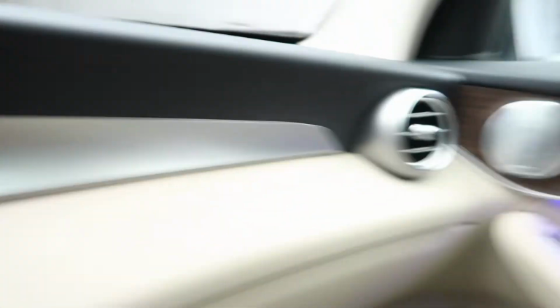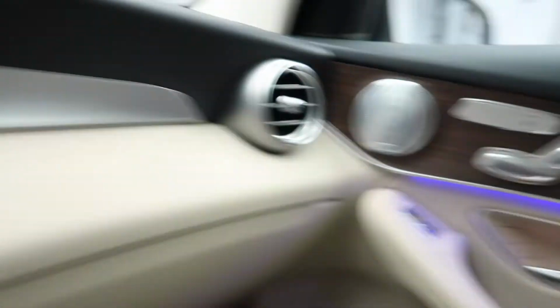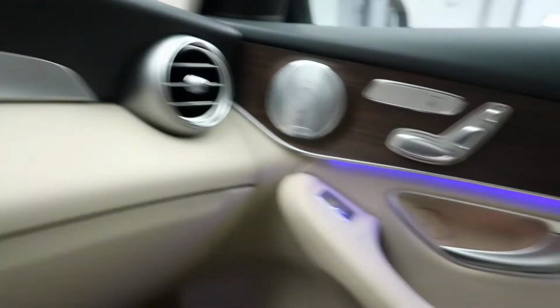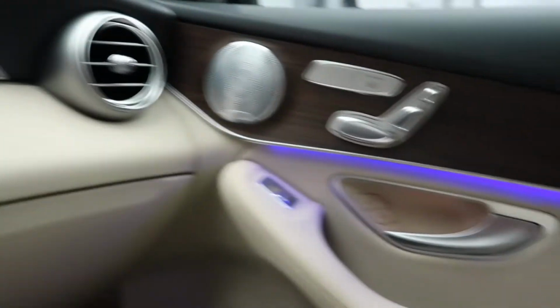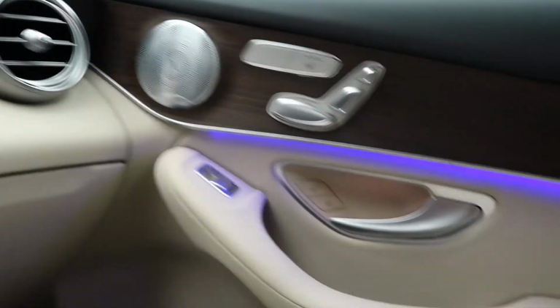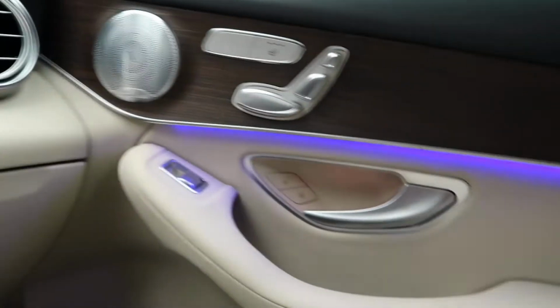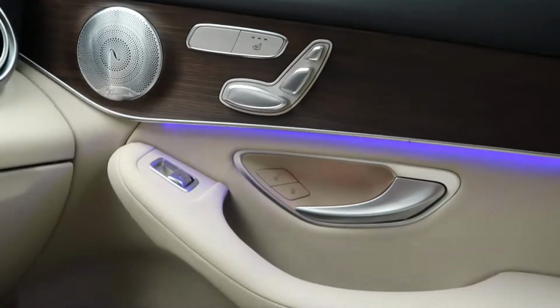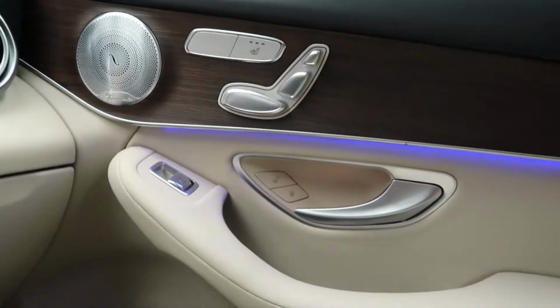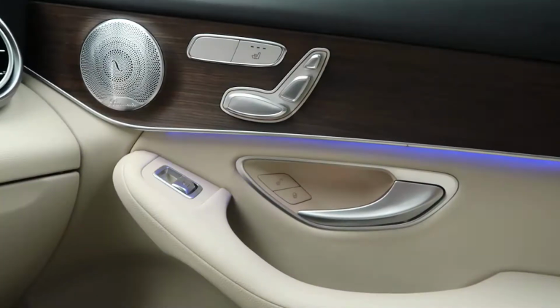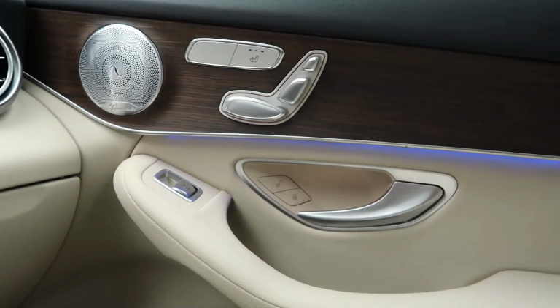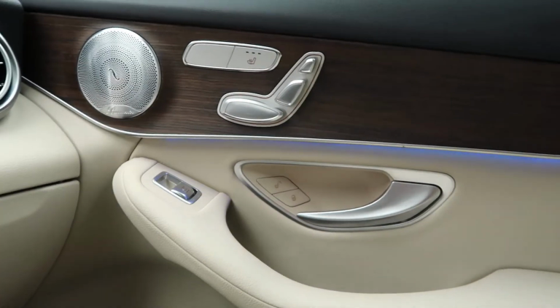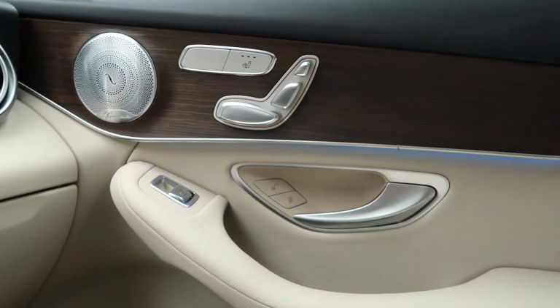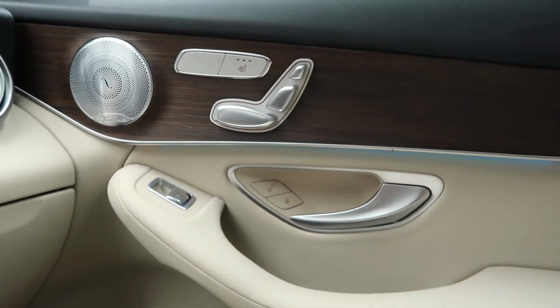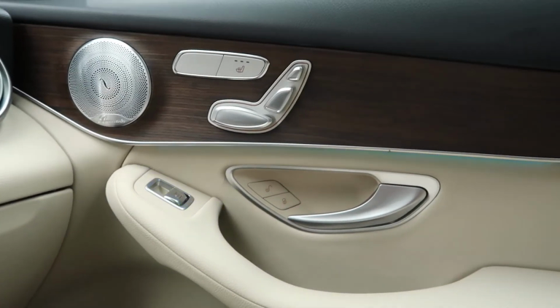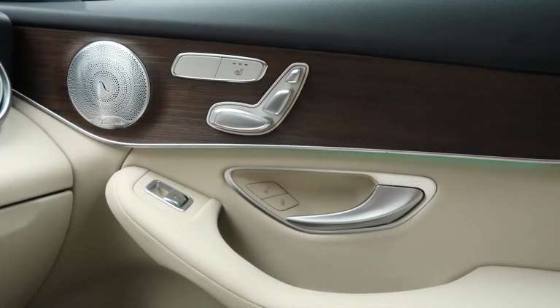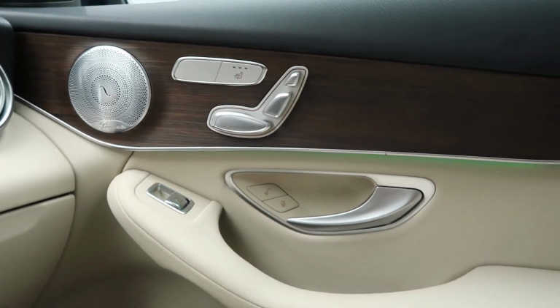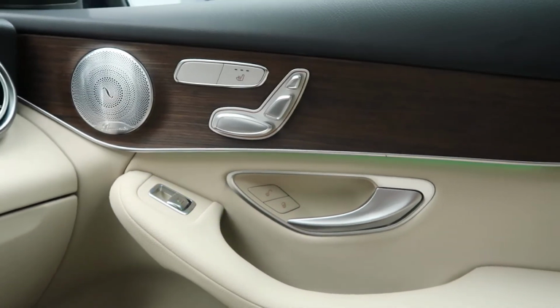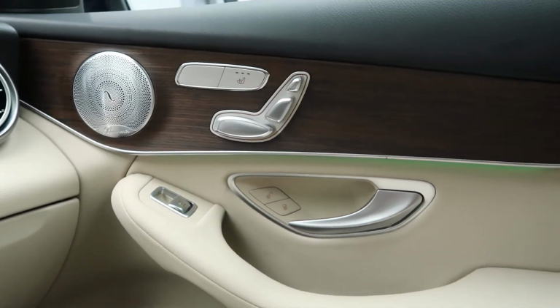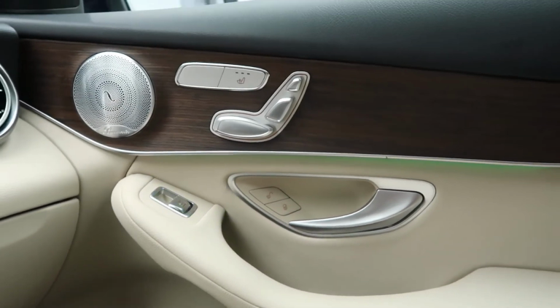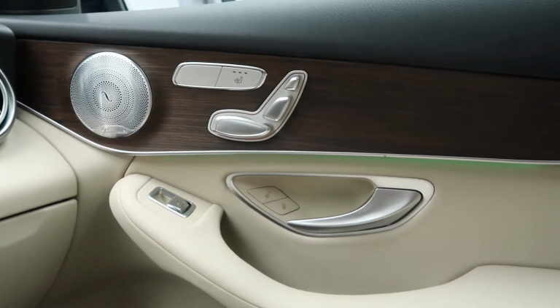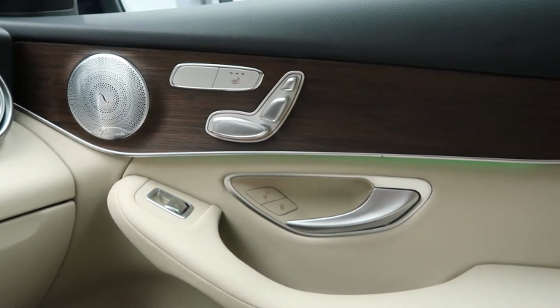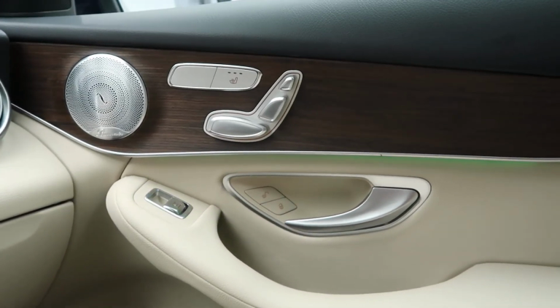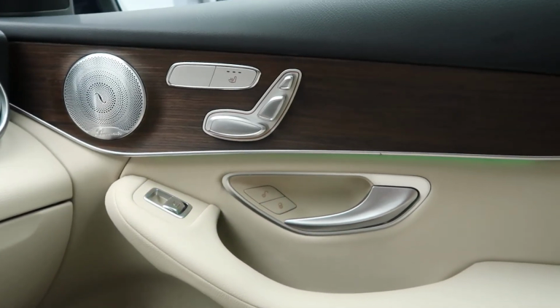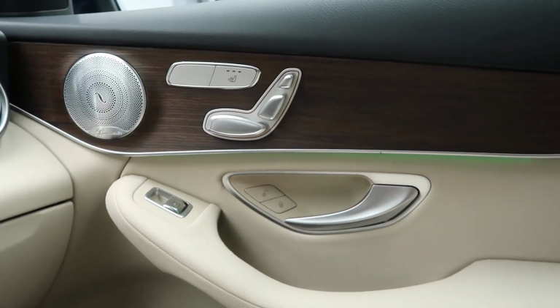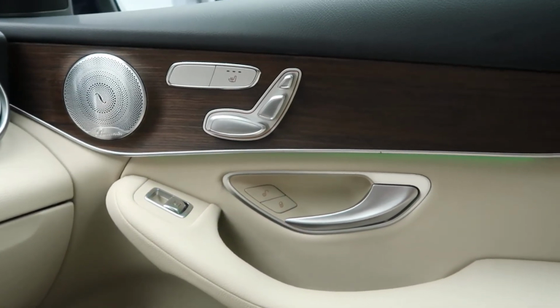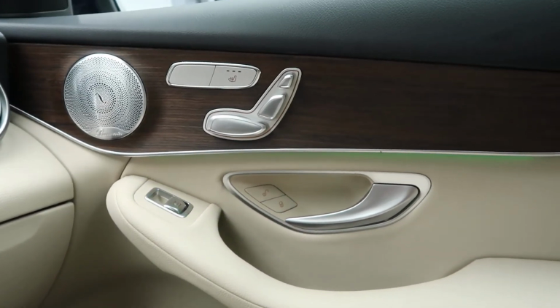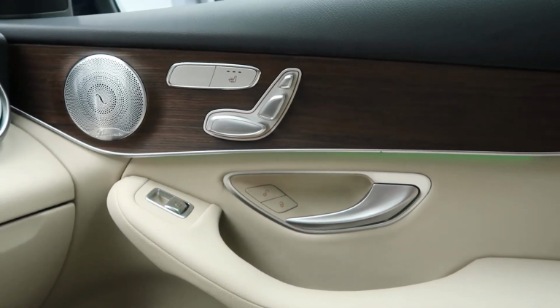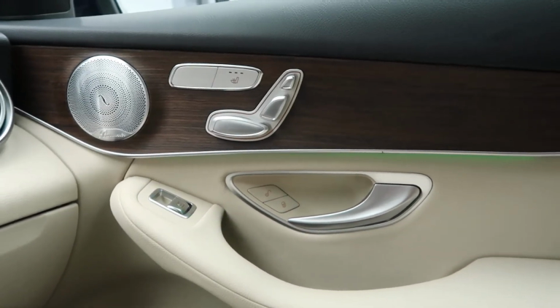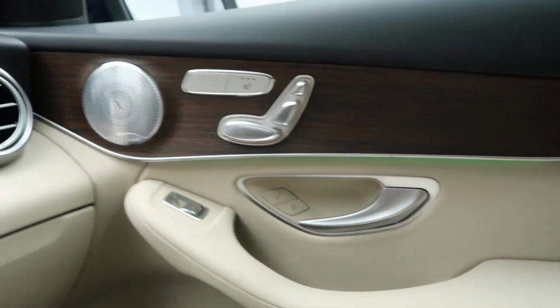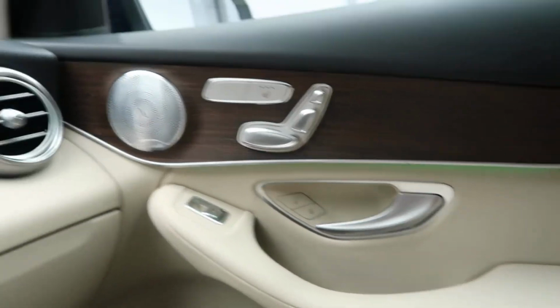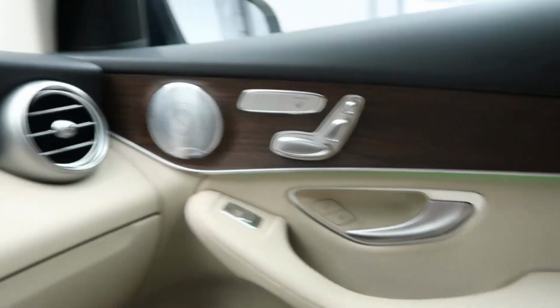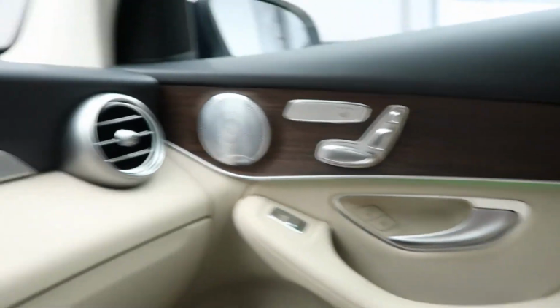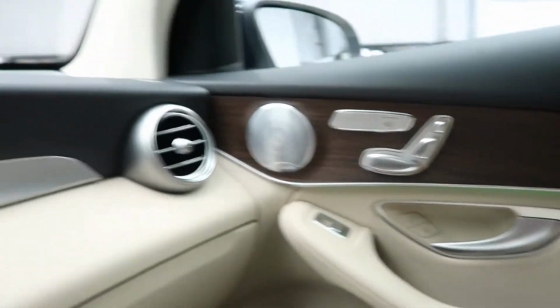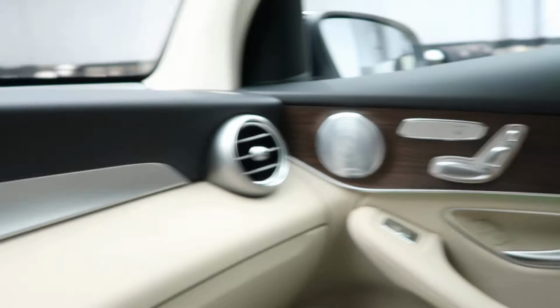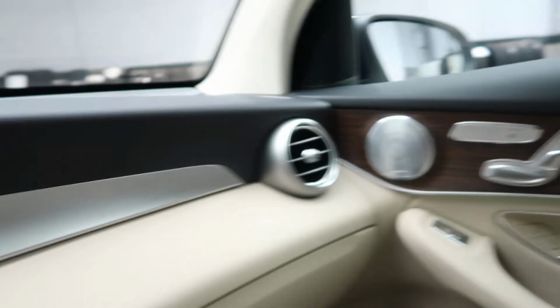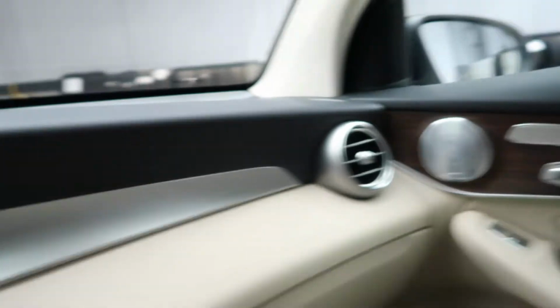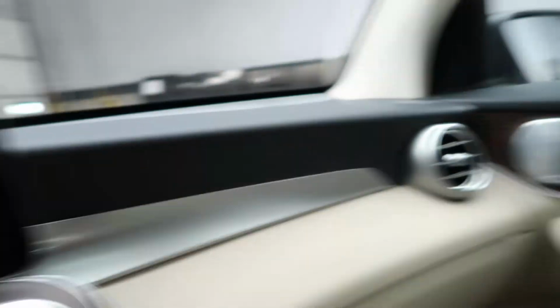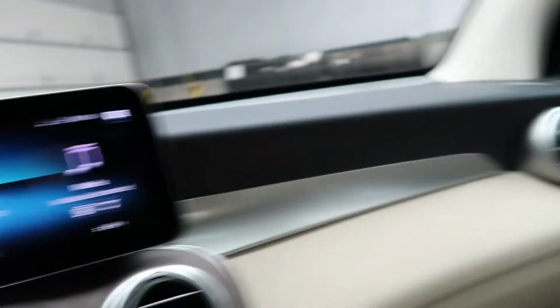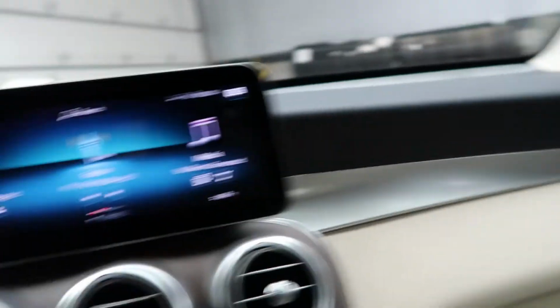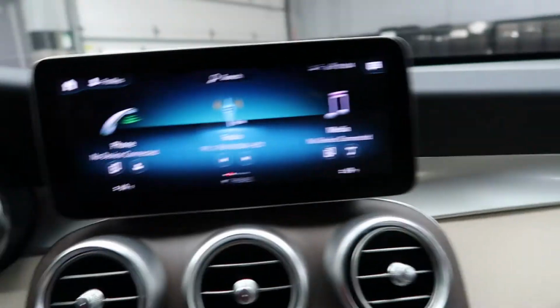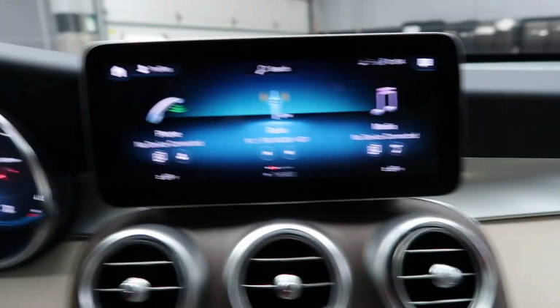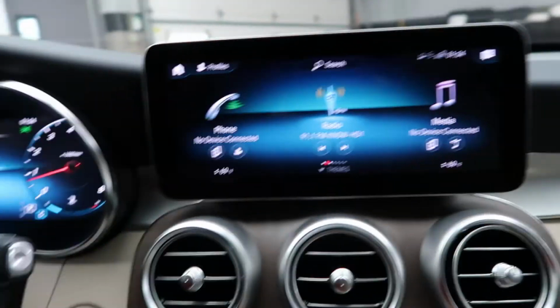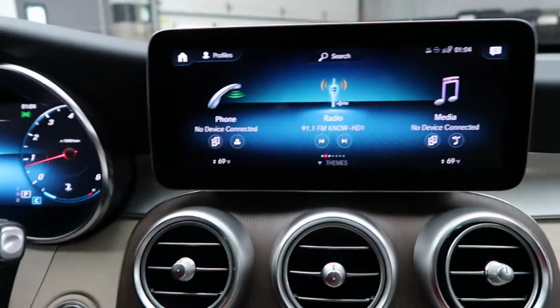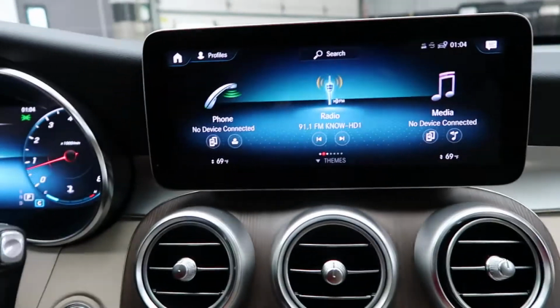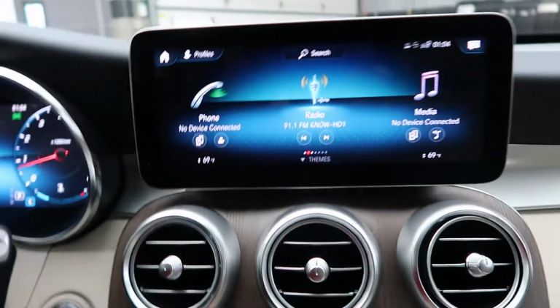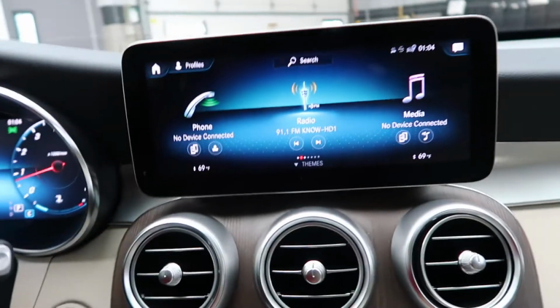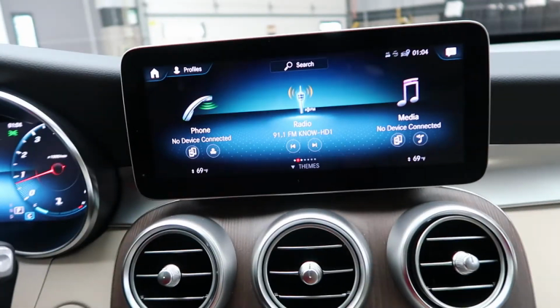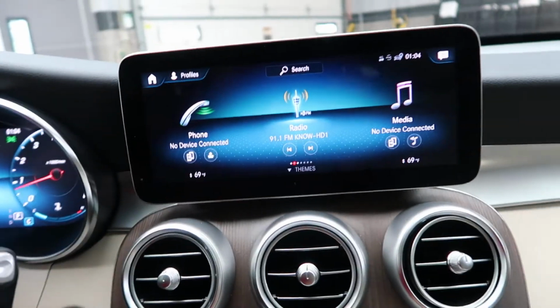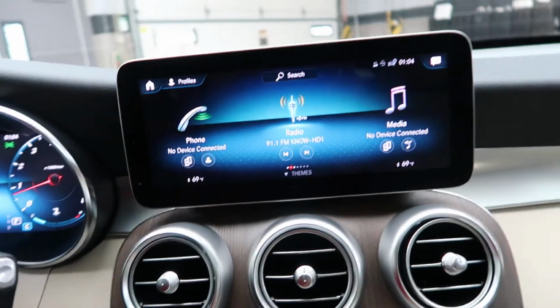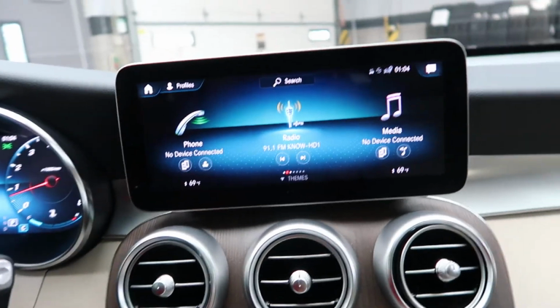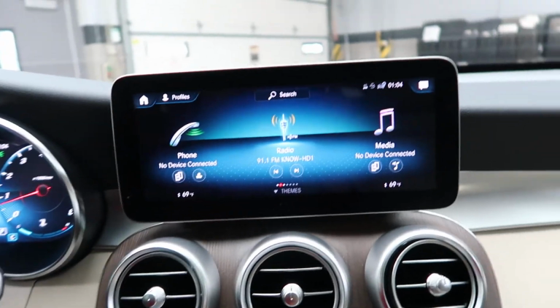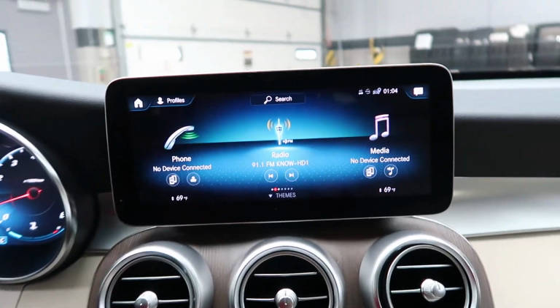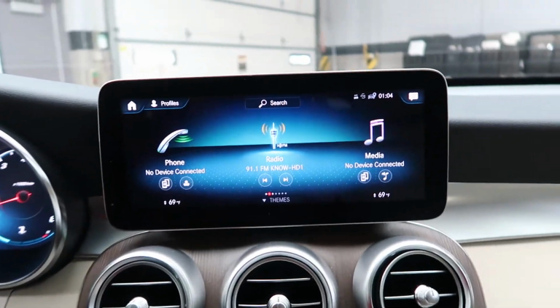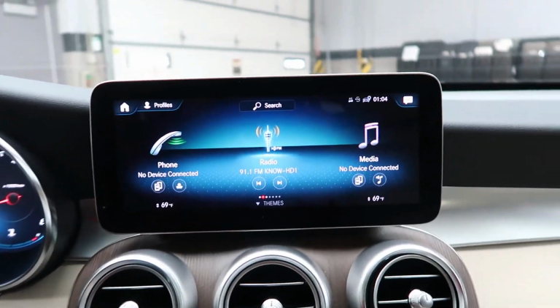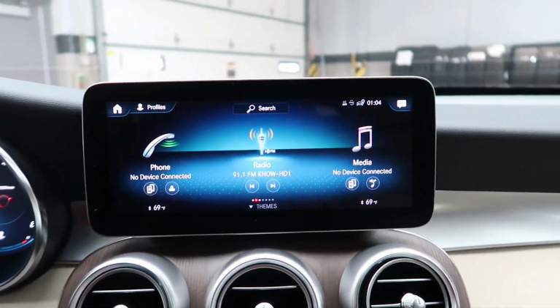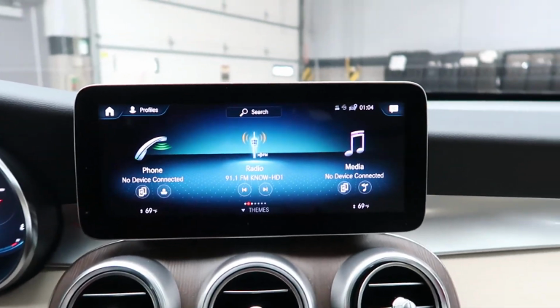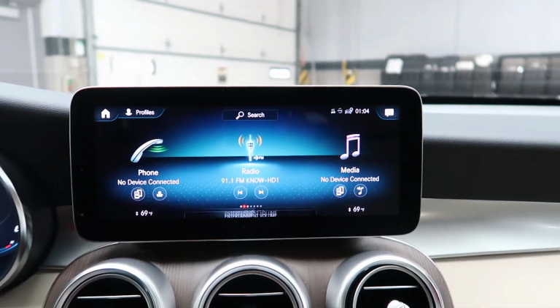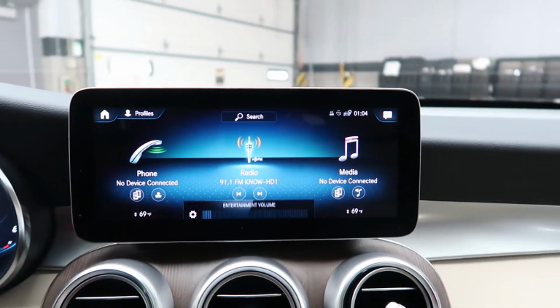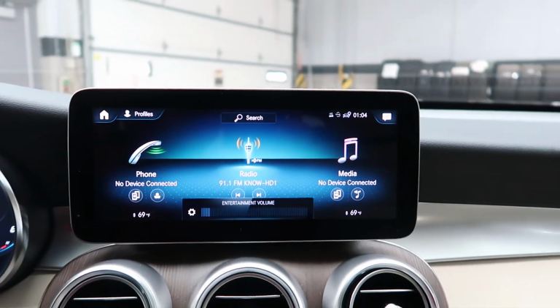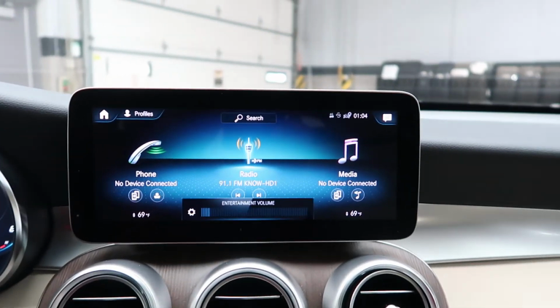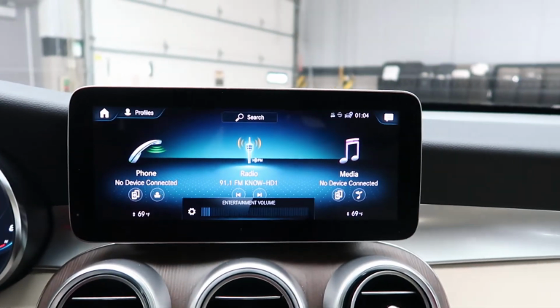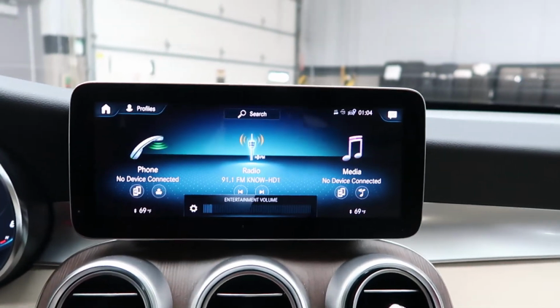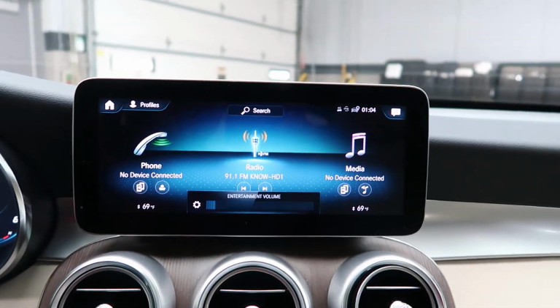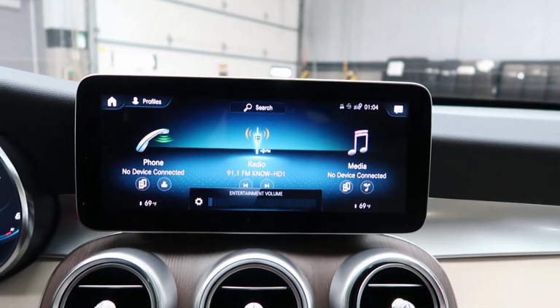The system responds: "Okay, I'm changing the color." Simple as that — you're able to use it as a smart device.